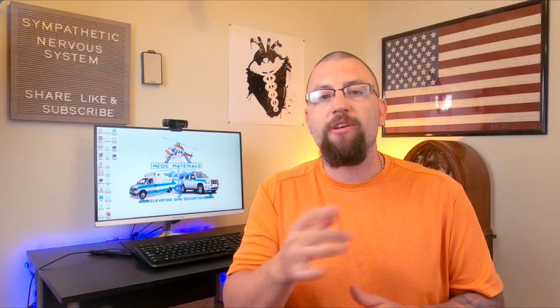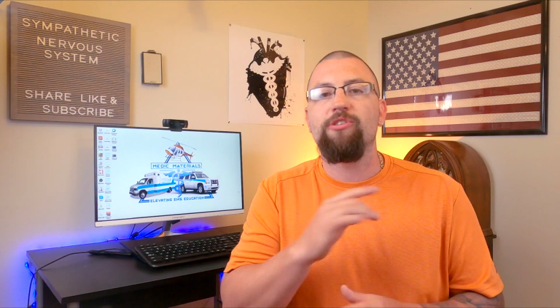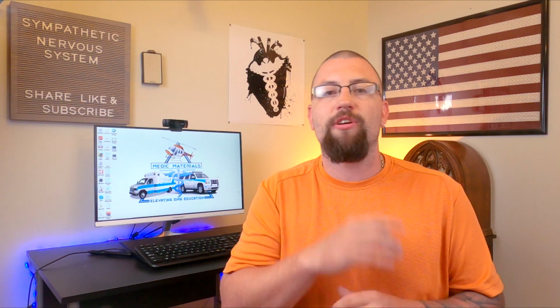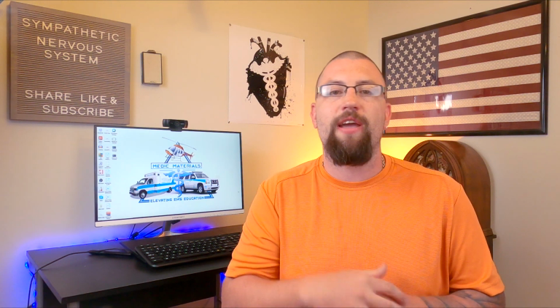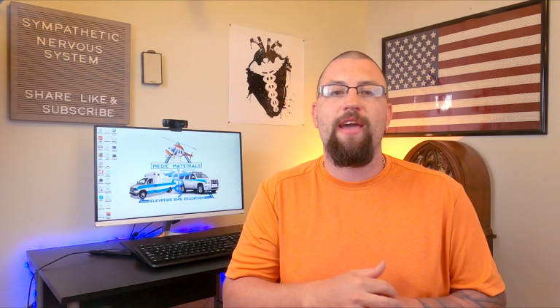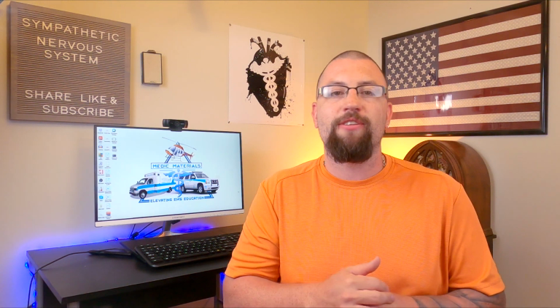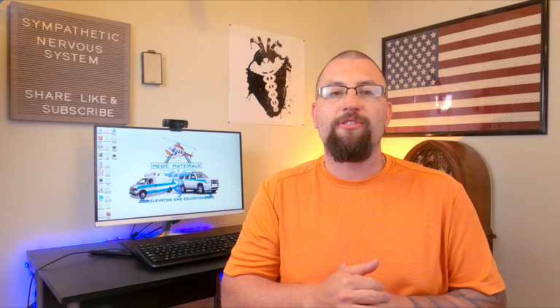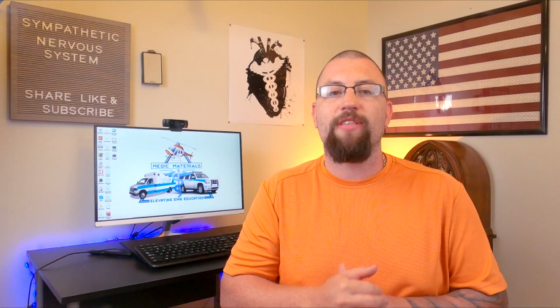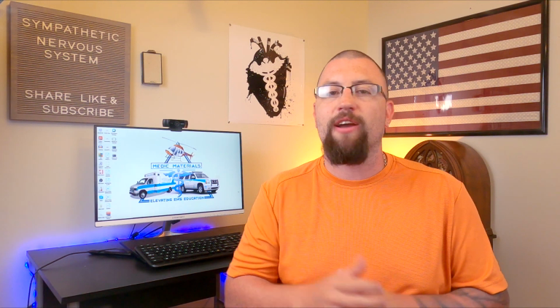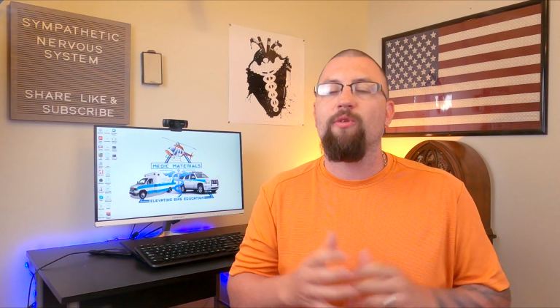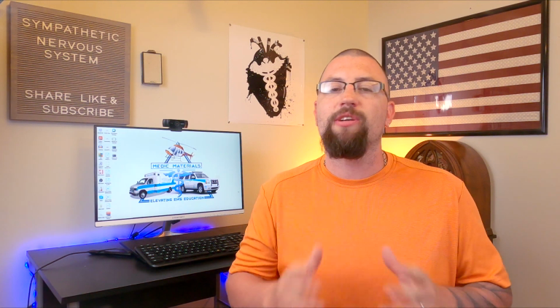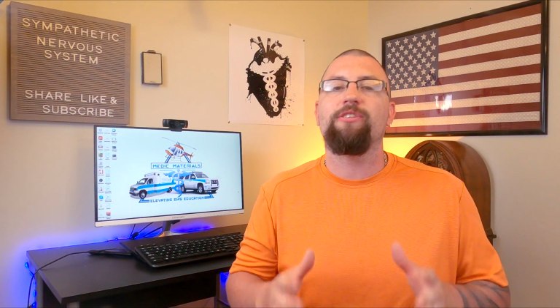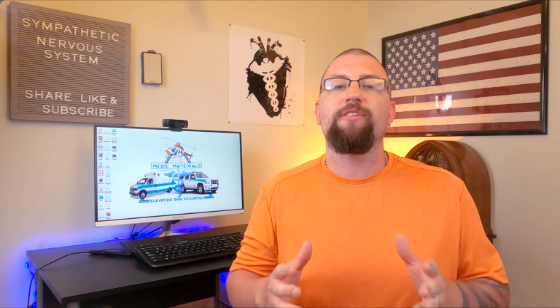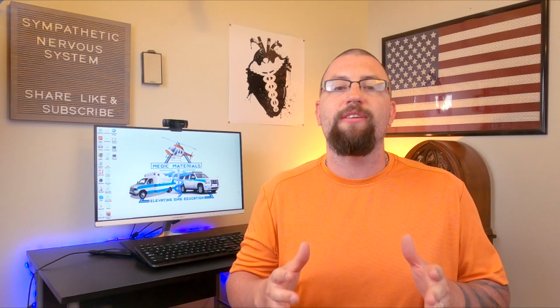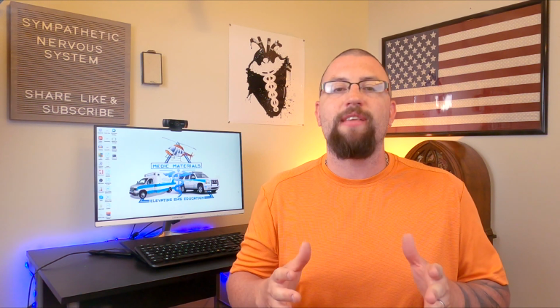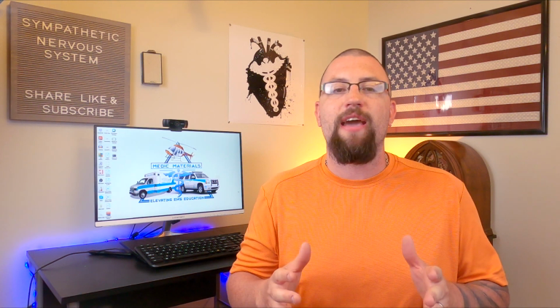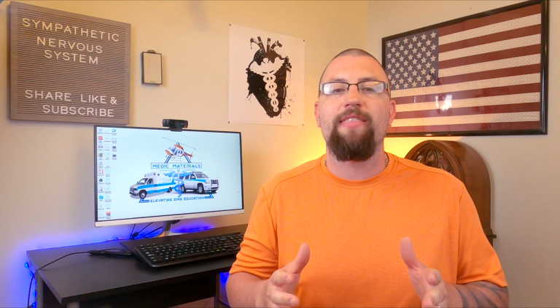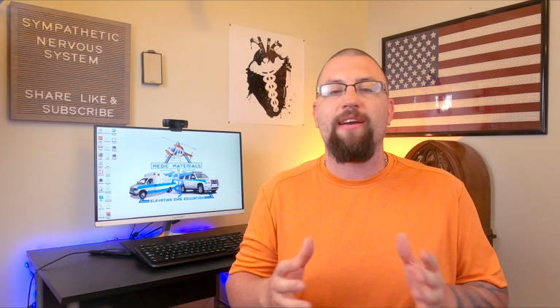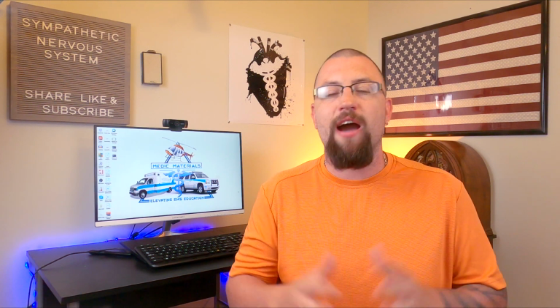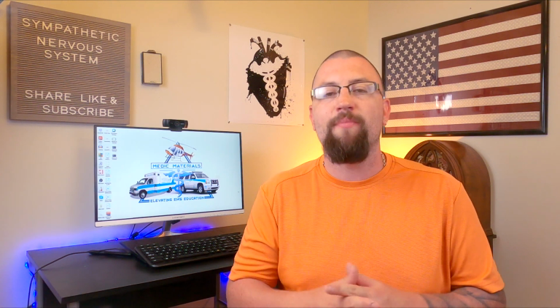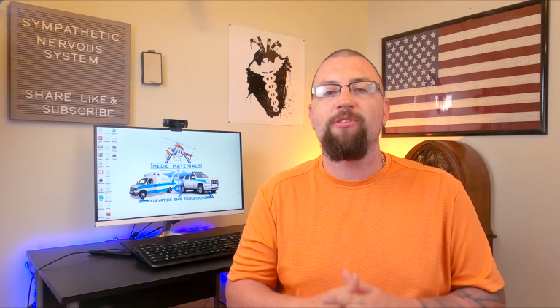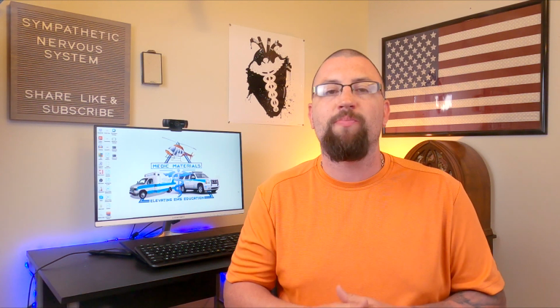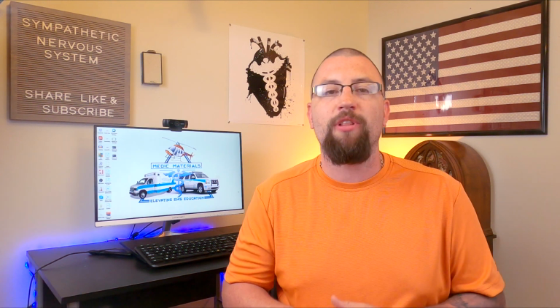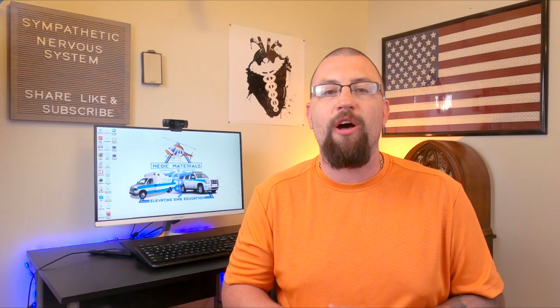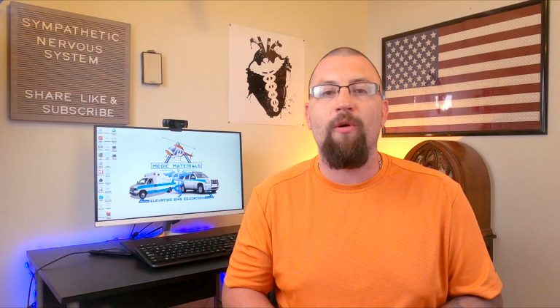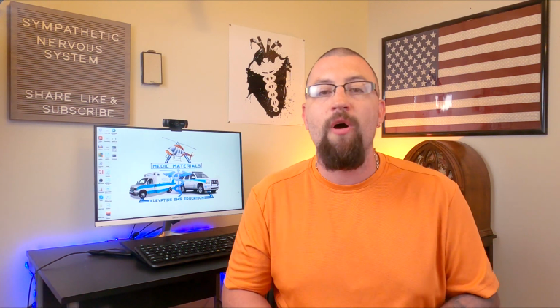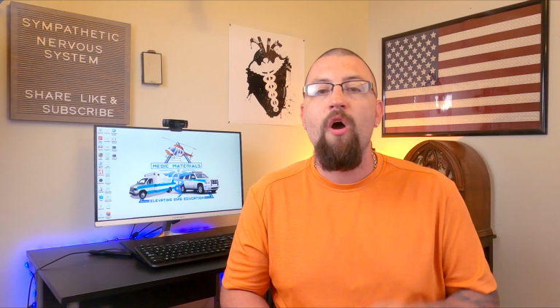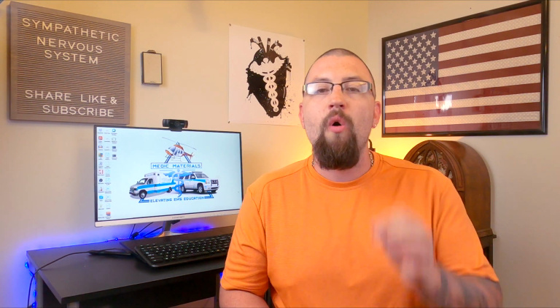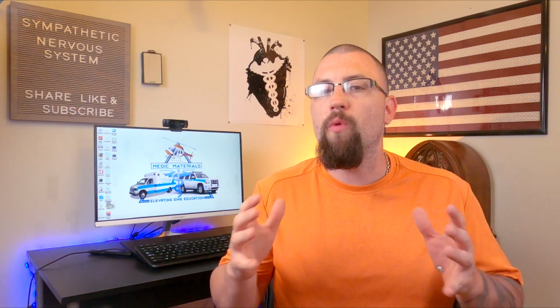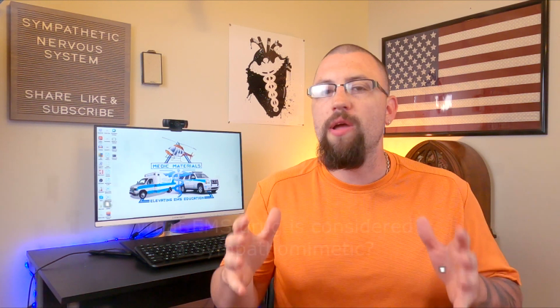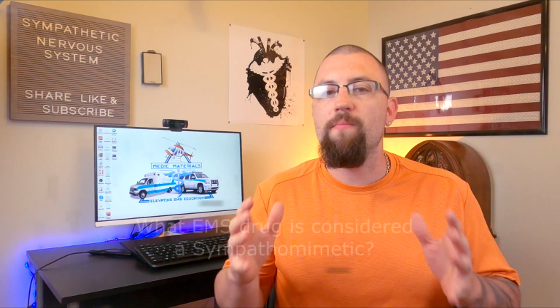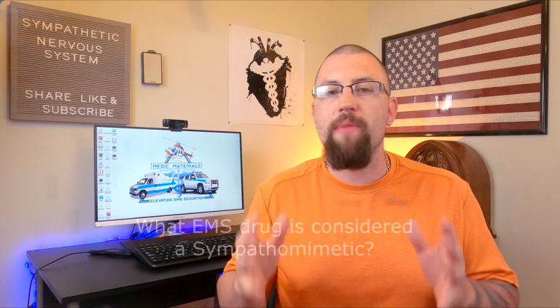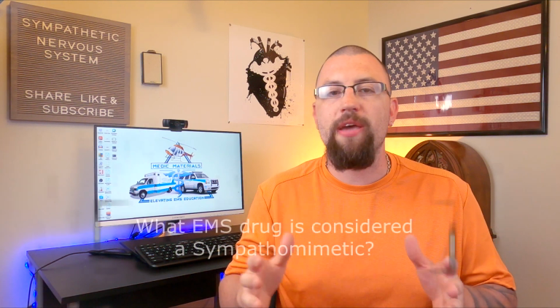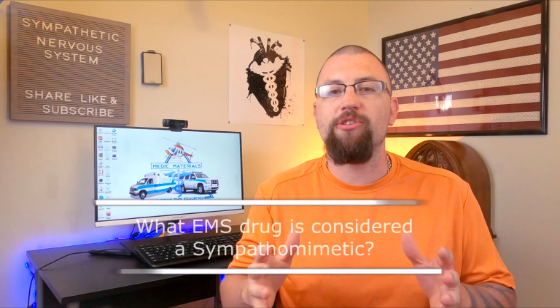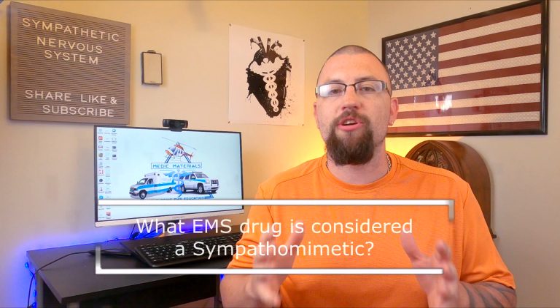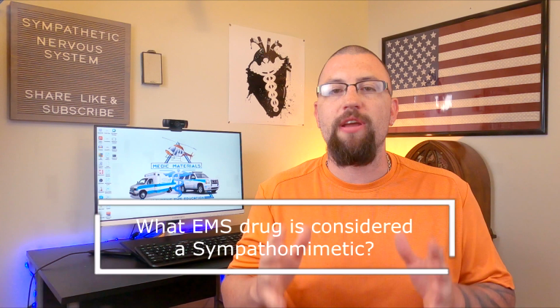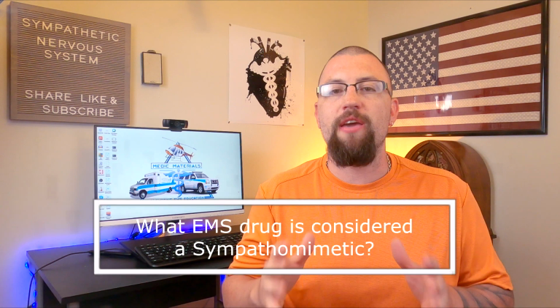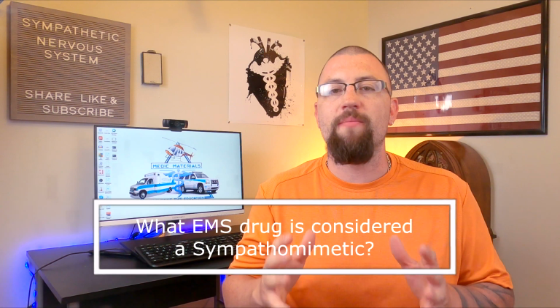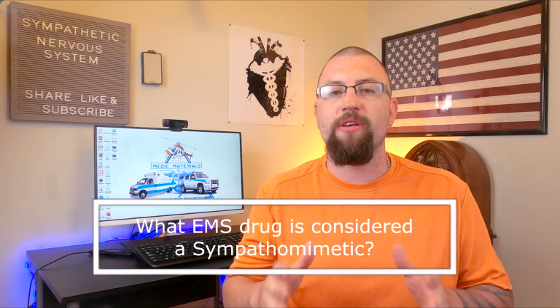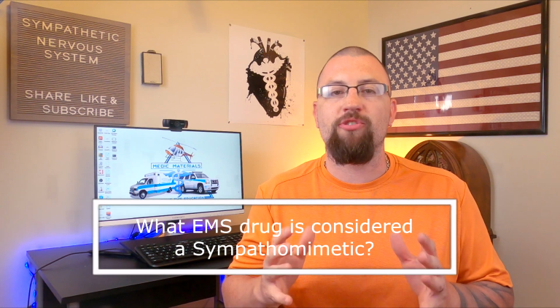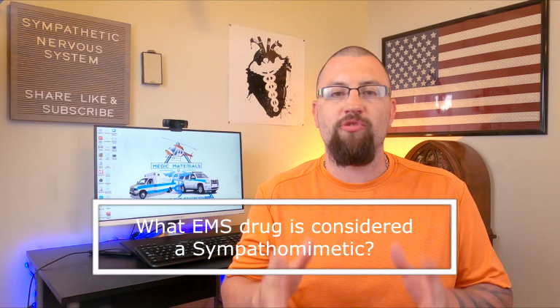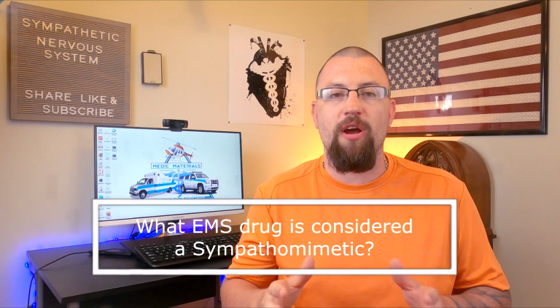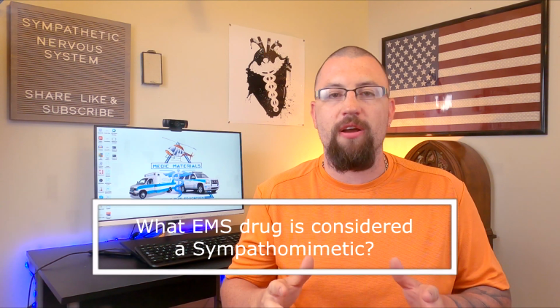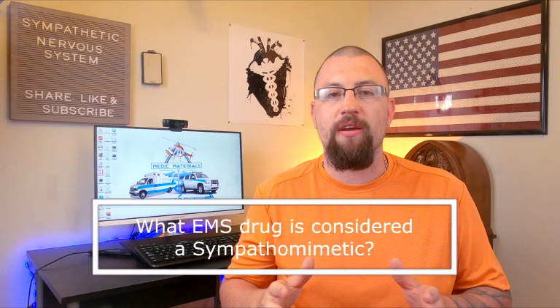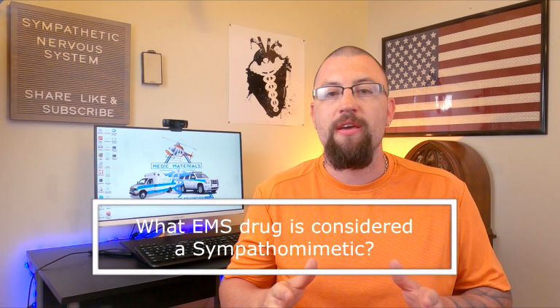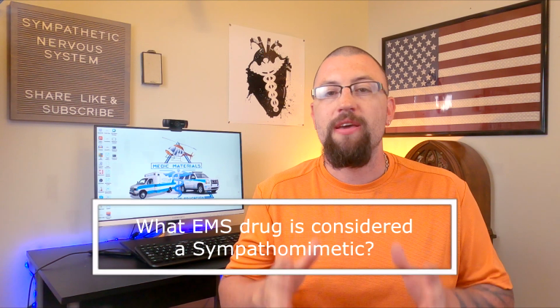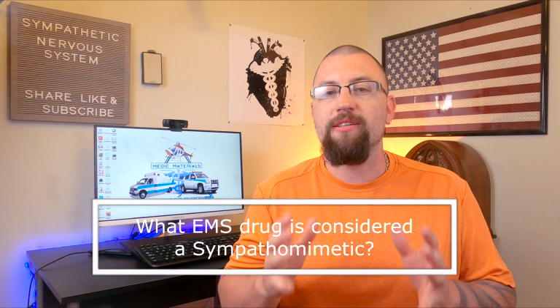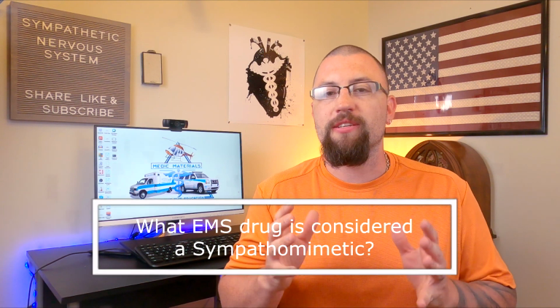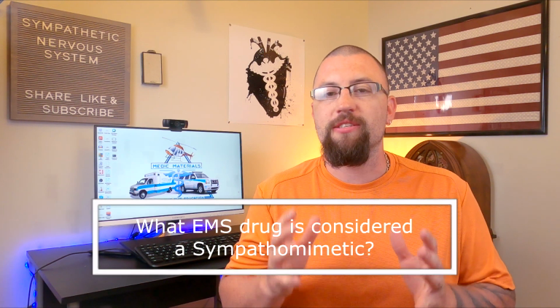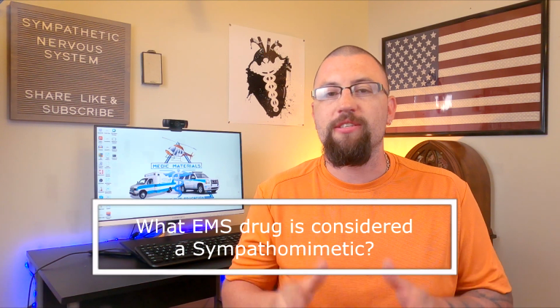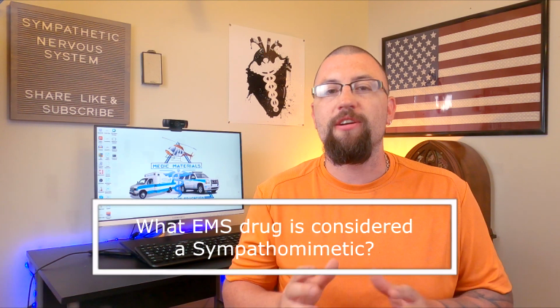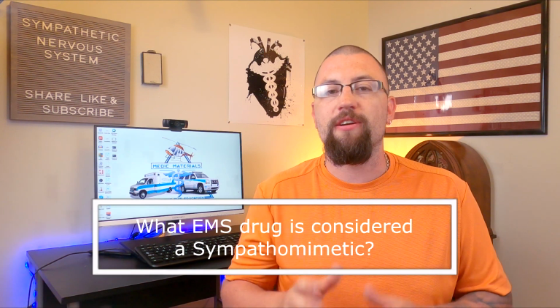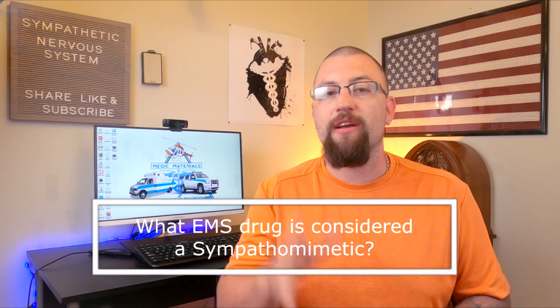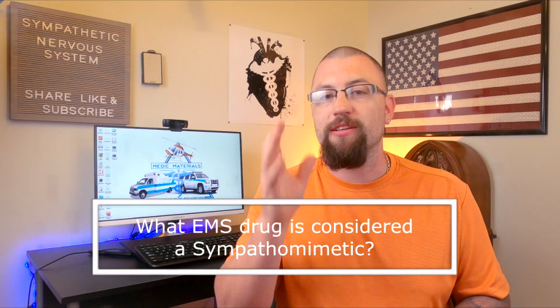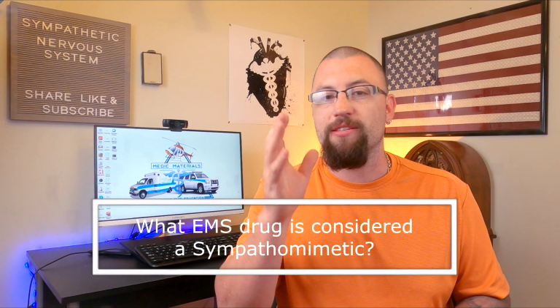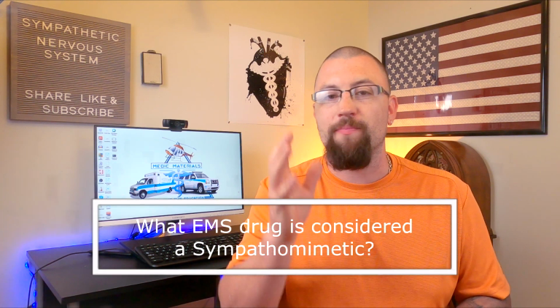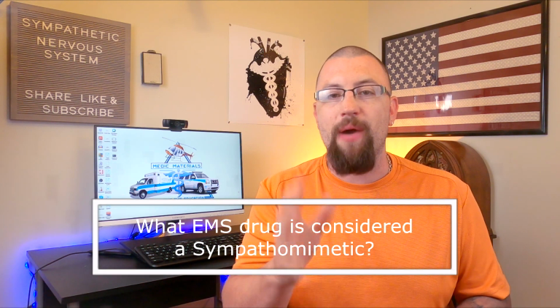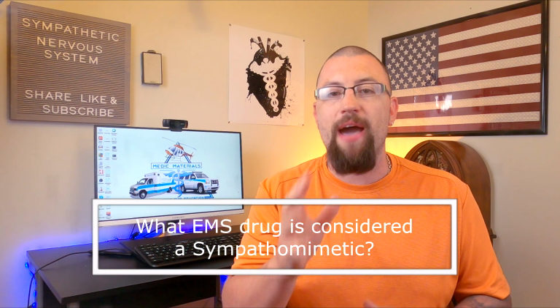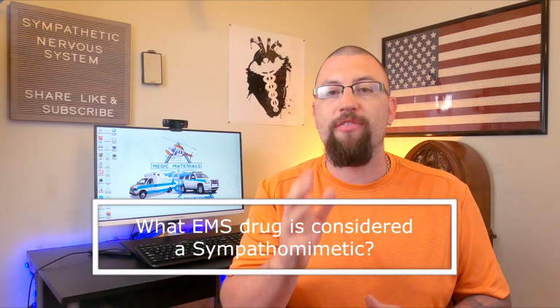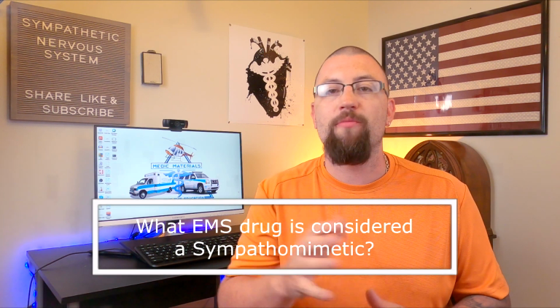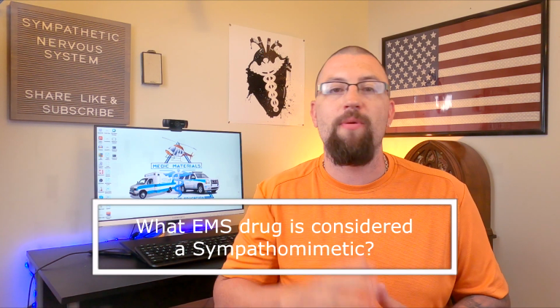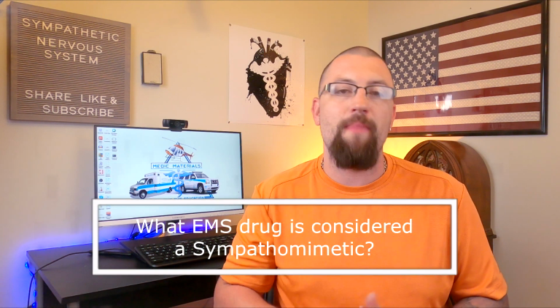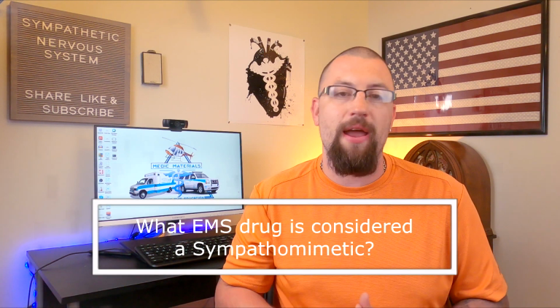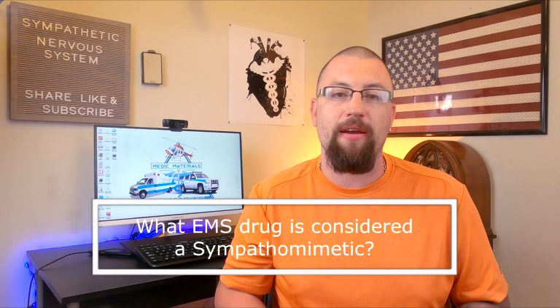Before we continue, make sure to answer that question of the day in the comments below. What major EMS drug is considered a sympathomimetic?